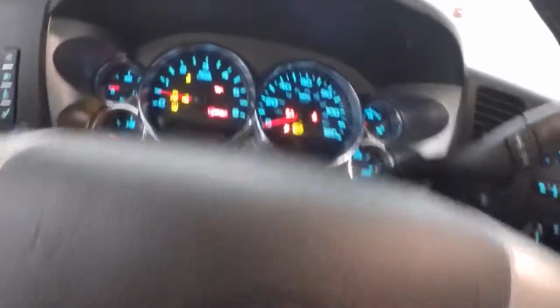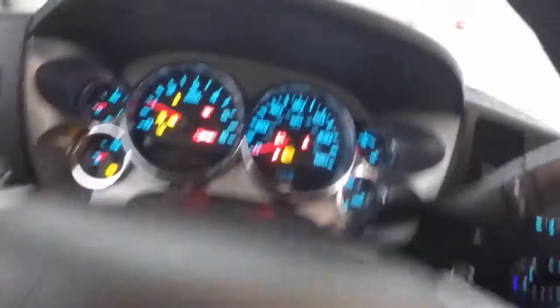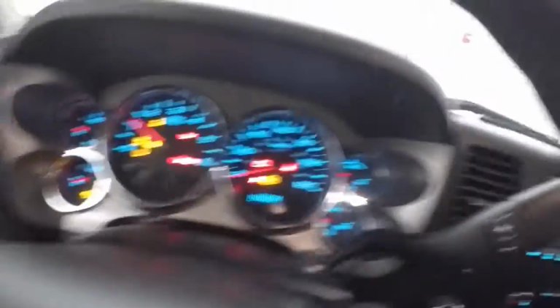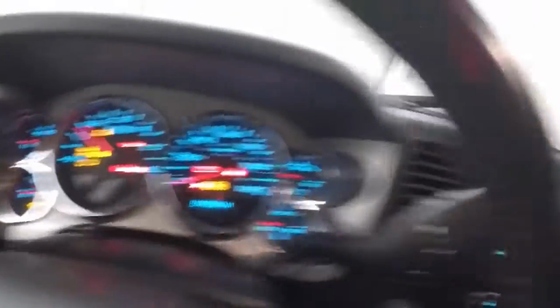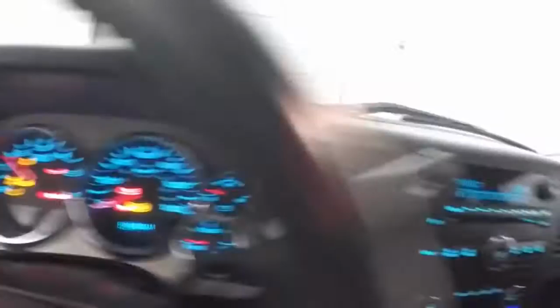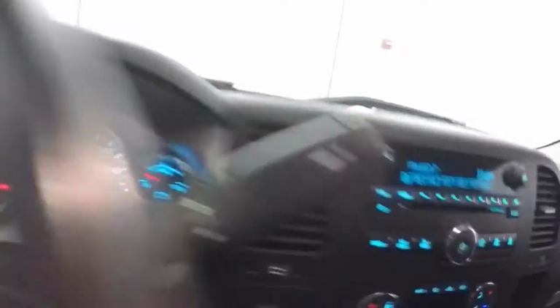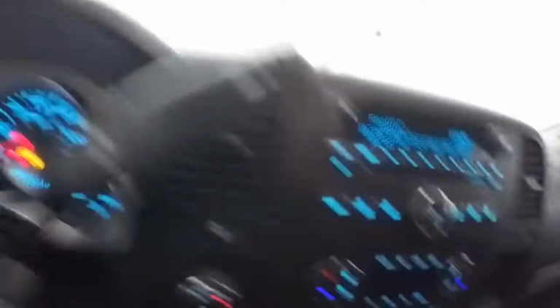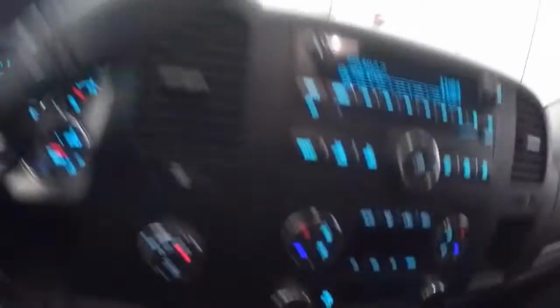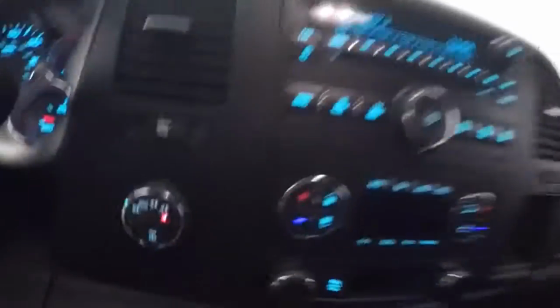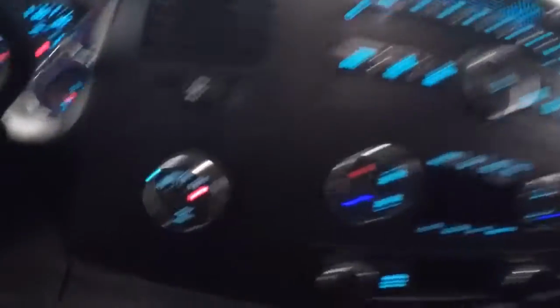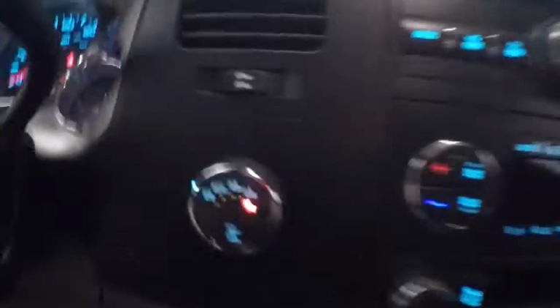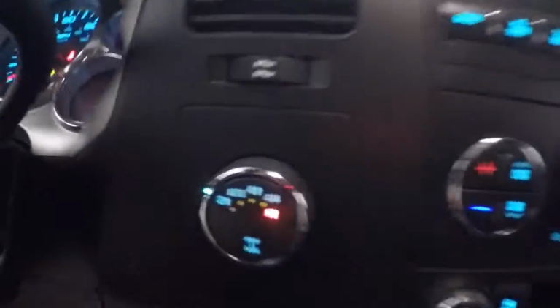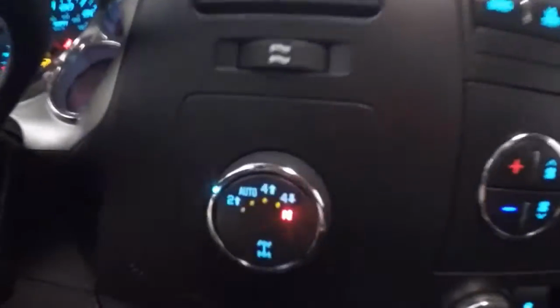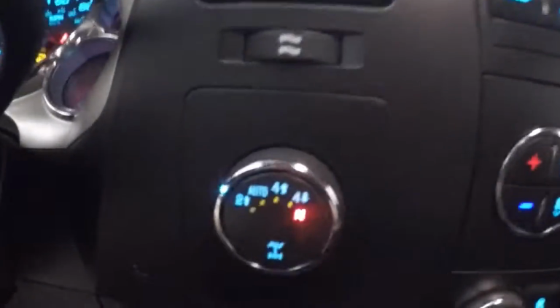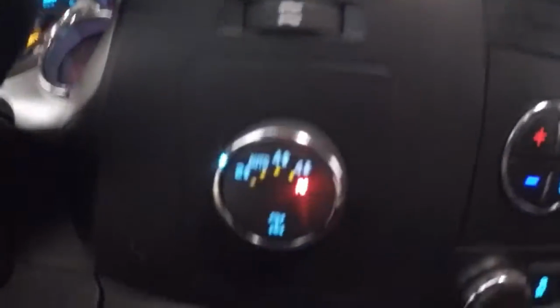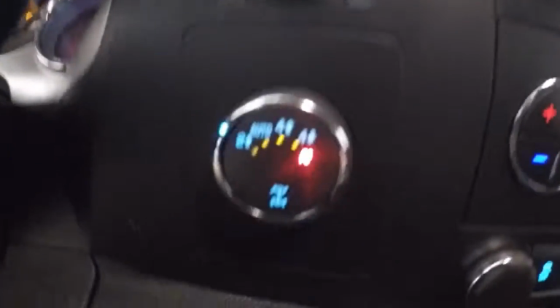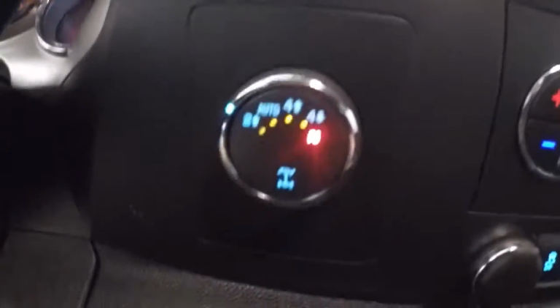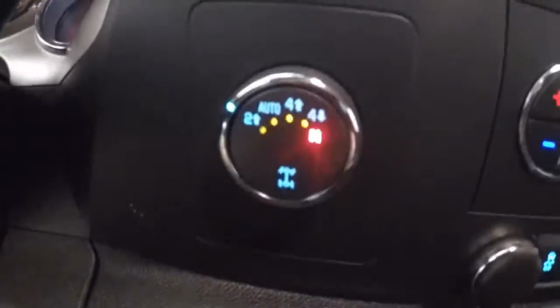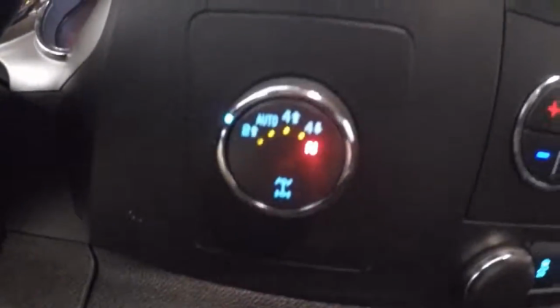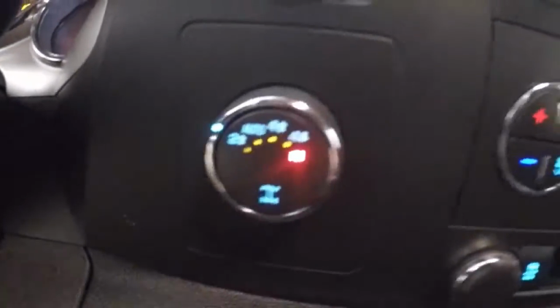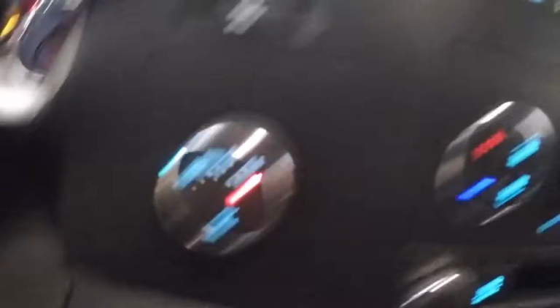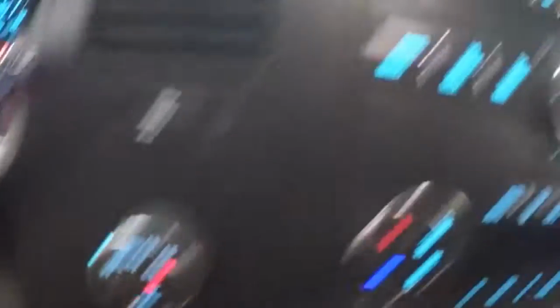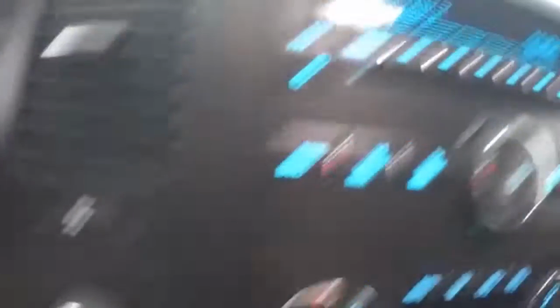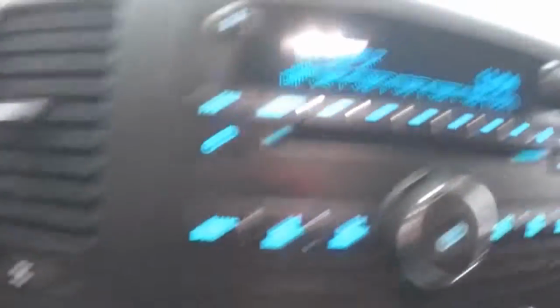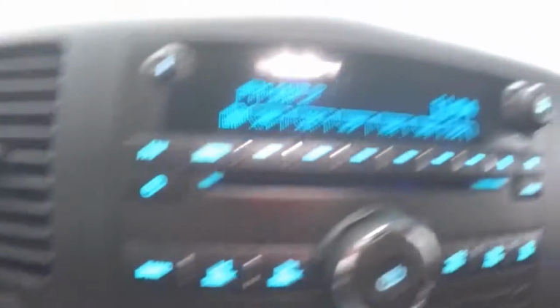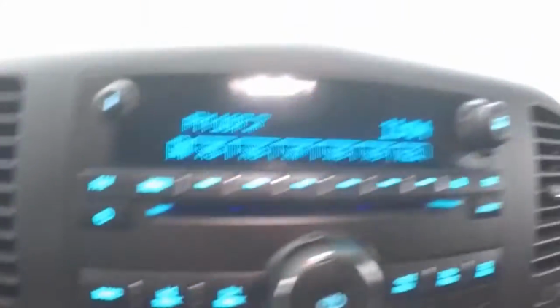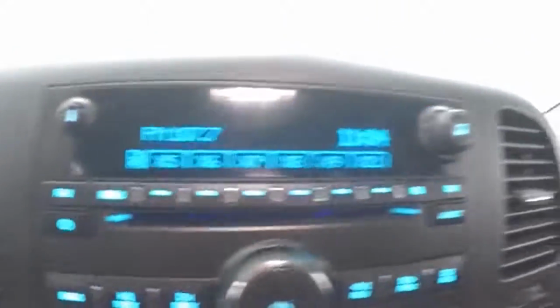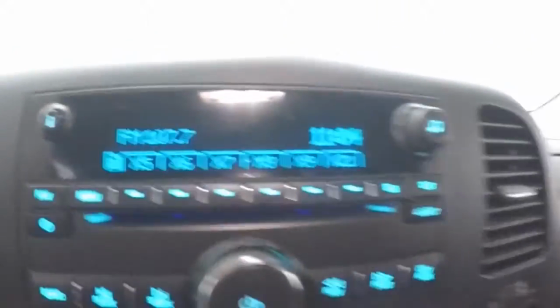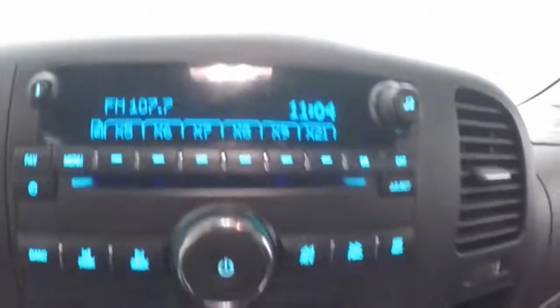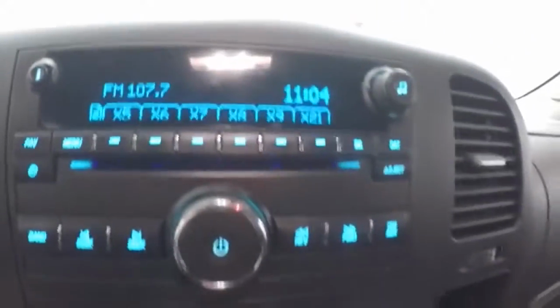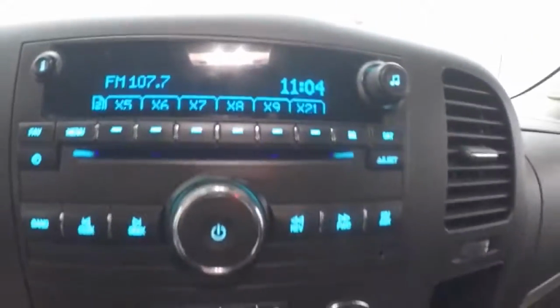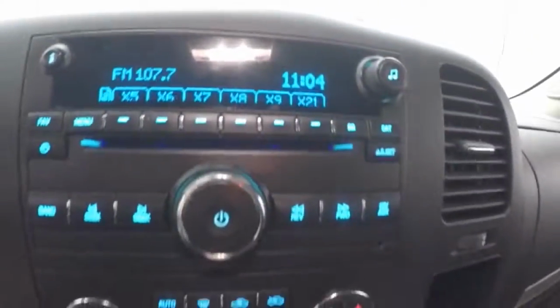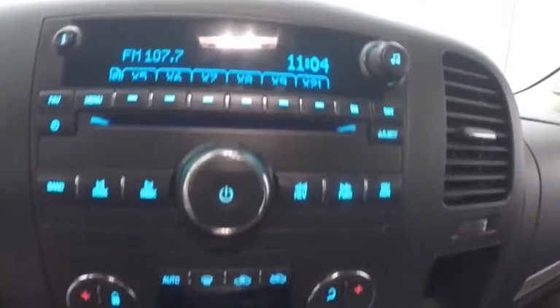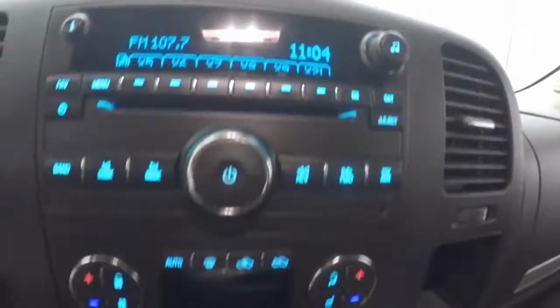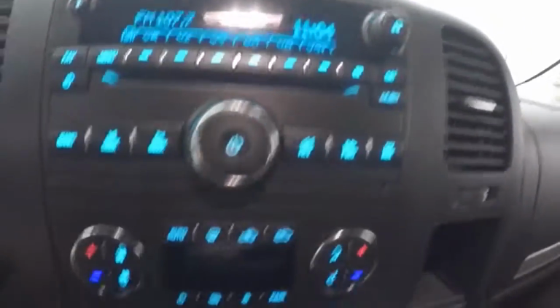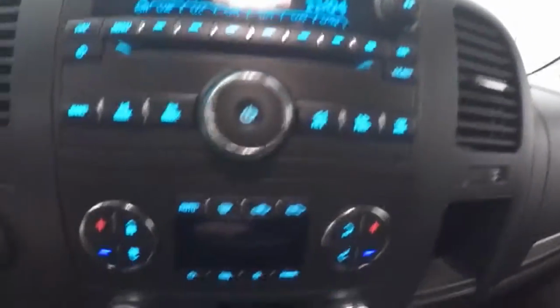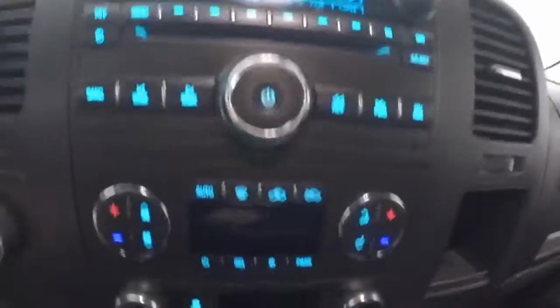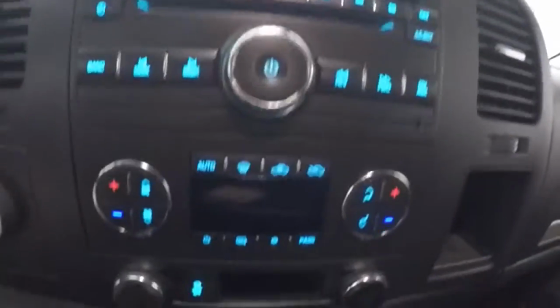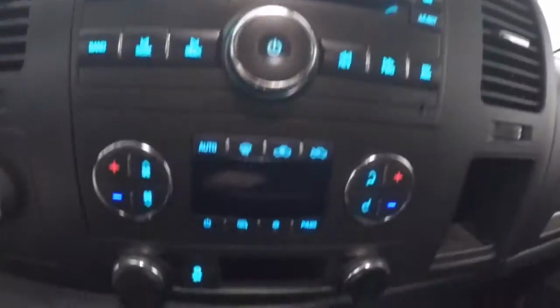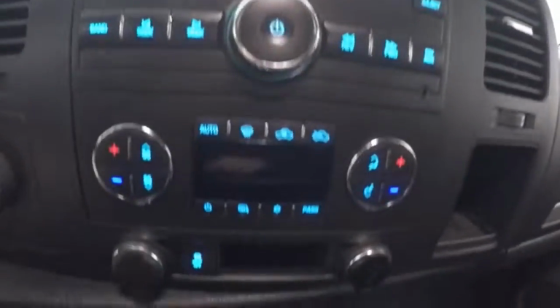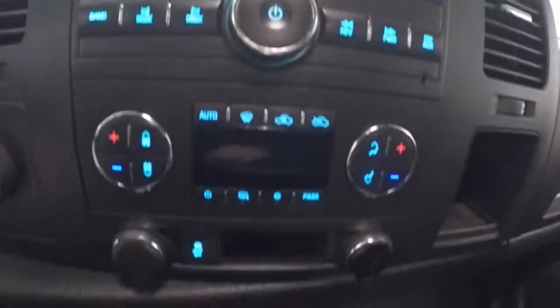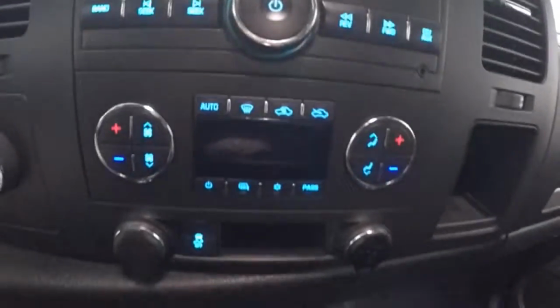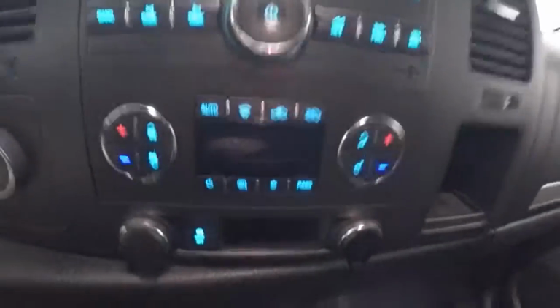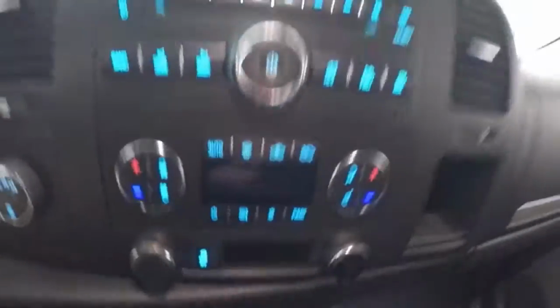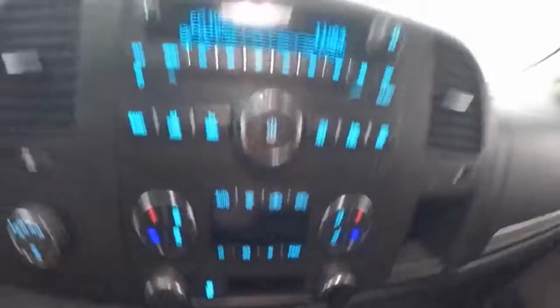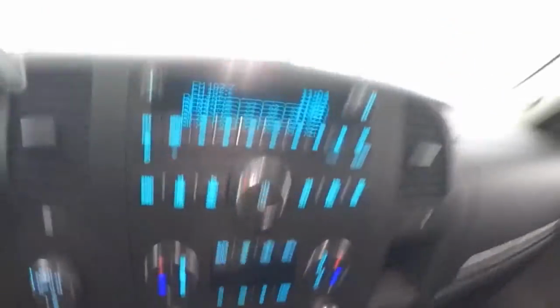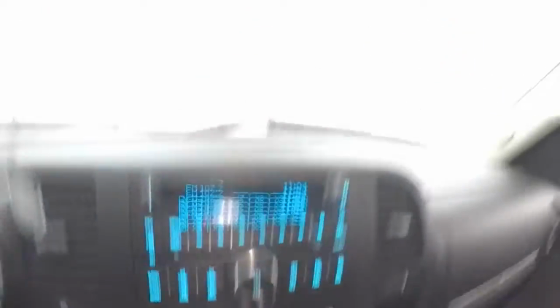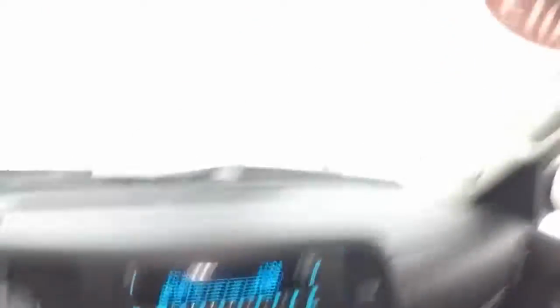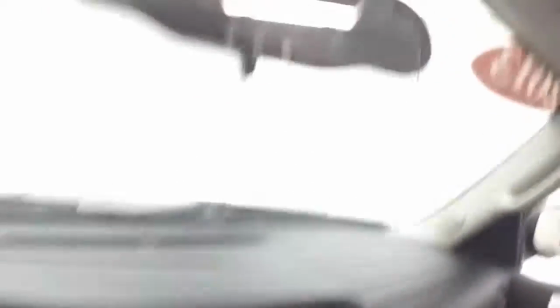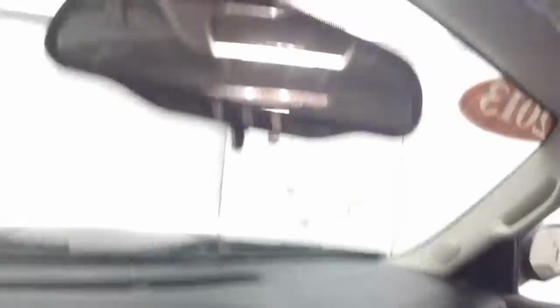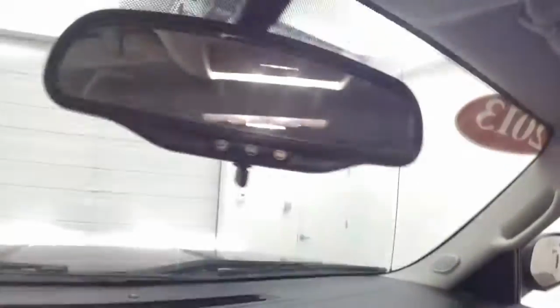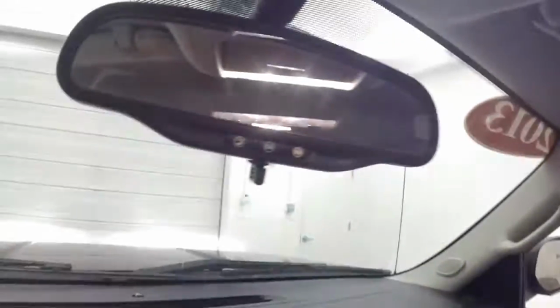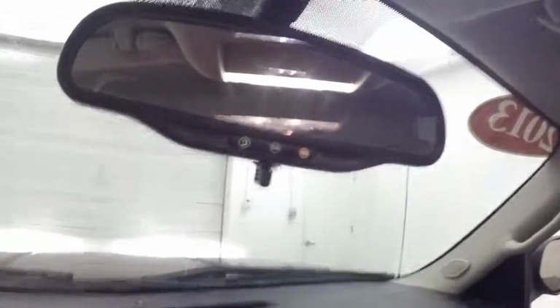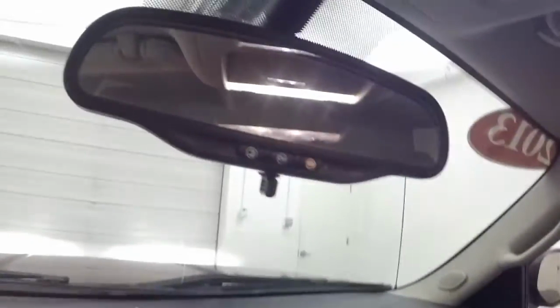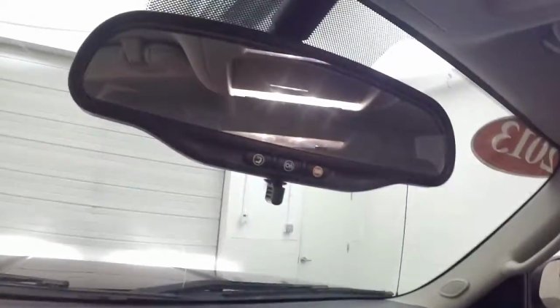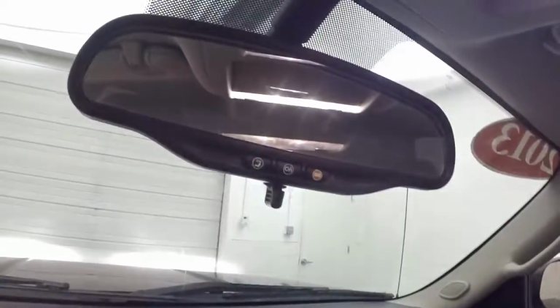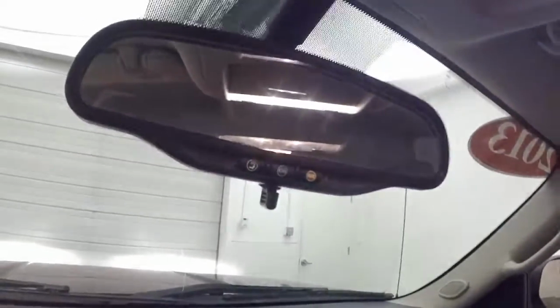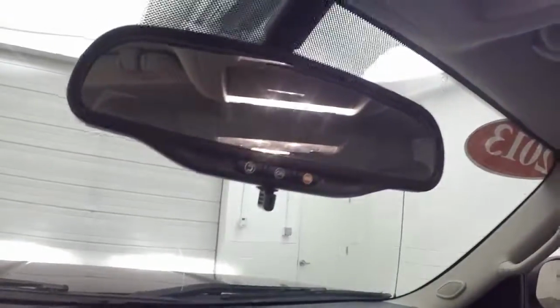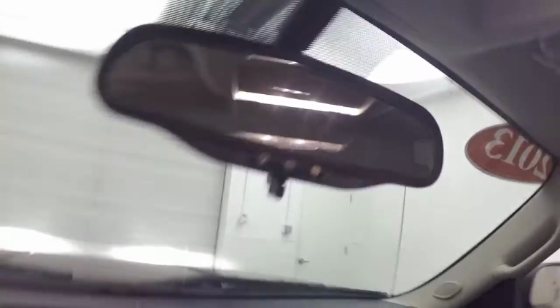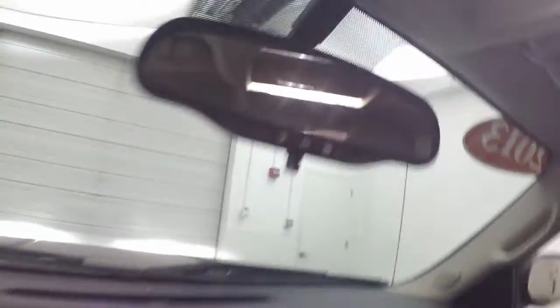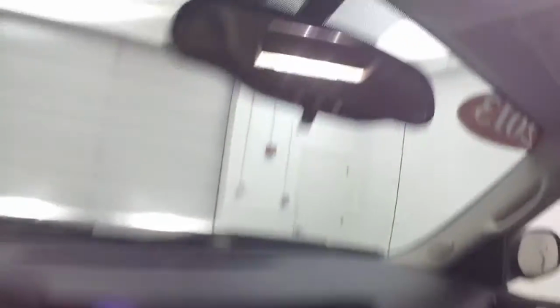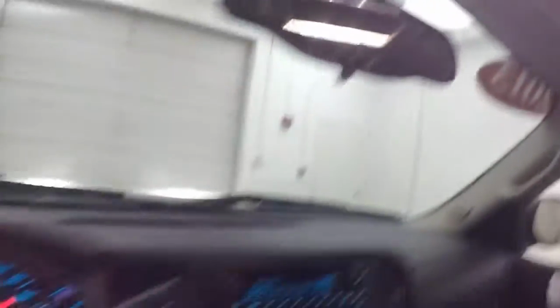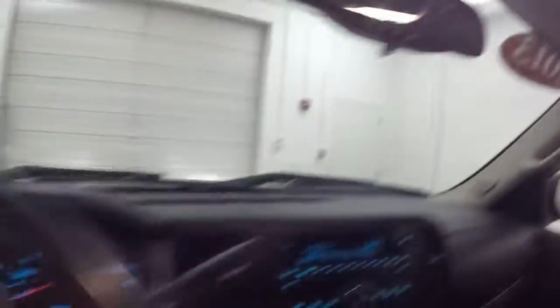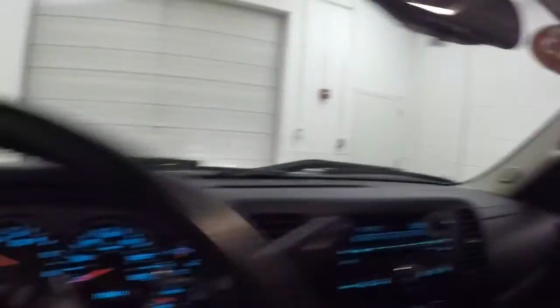Fires right up. Here's our four-wheel drive control knob, stereo, dual climate control, and it is OnStar capable.